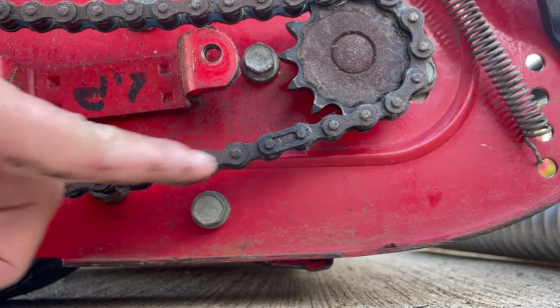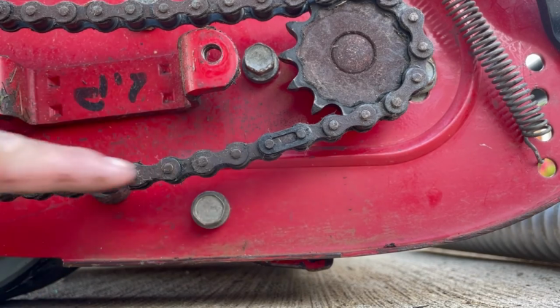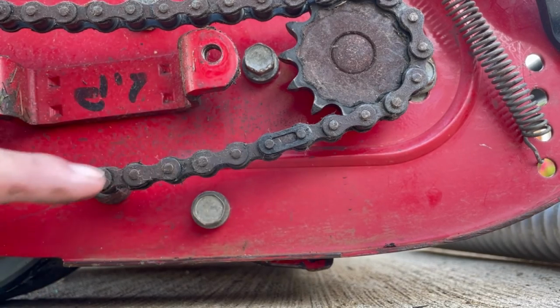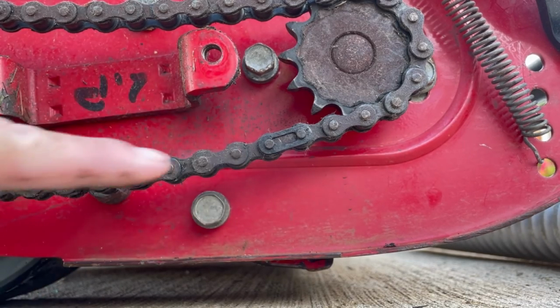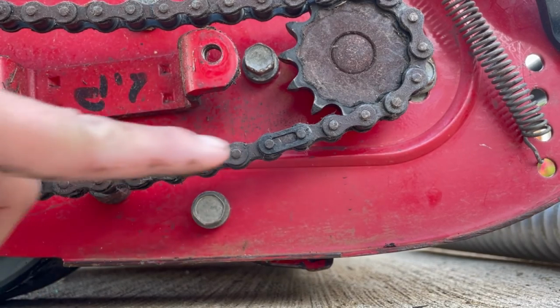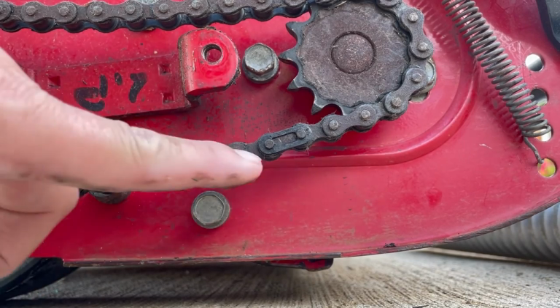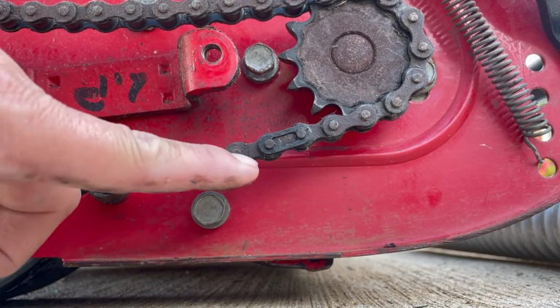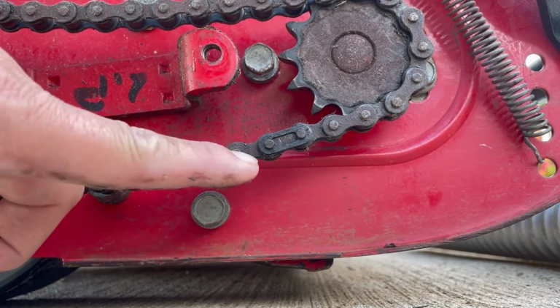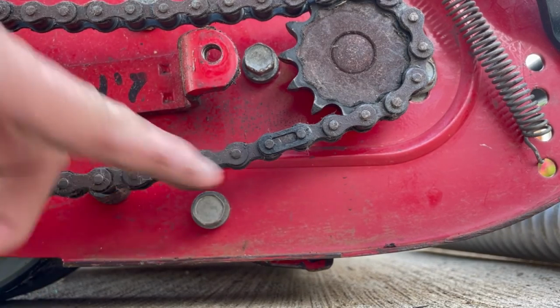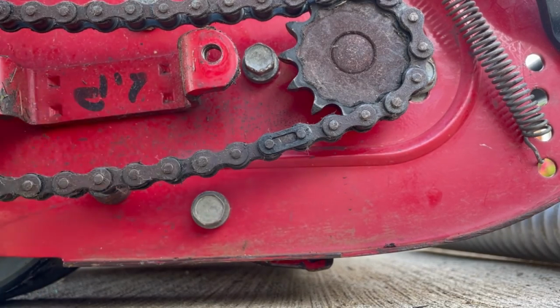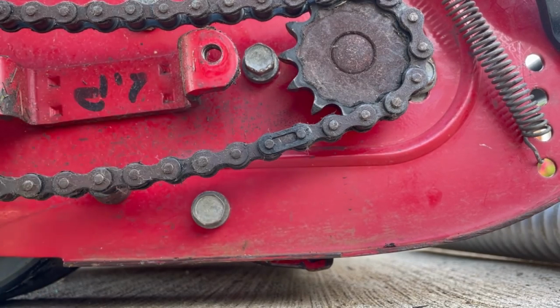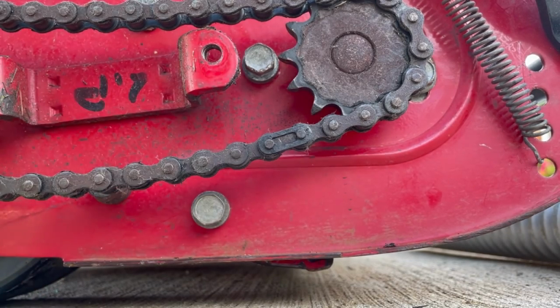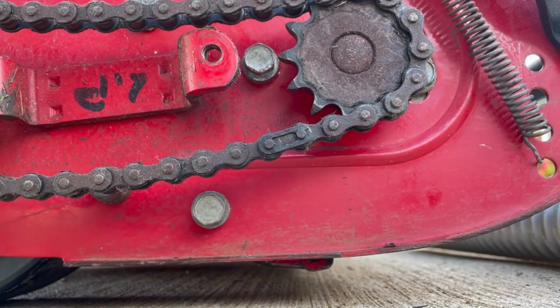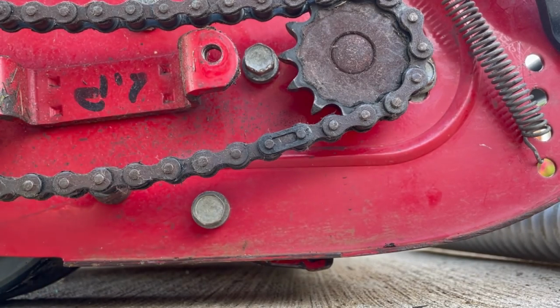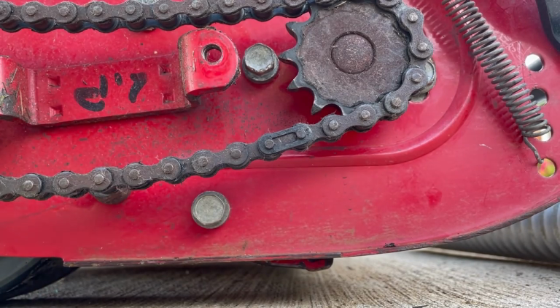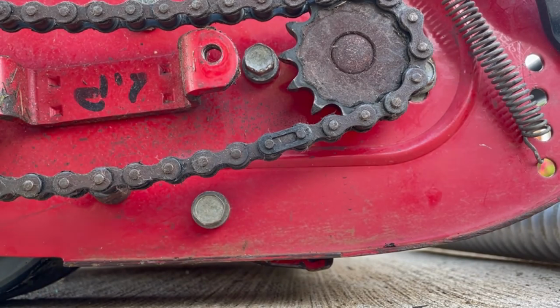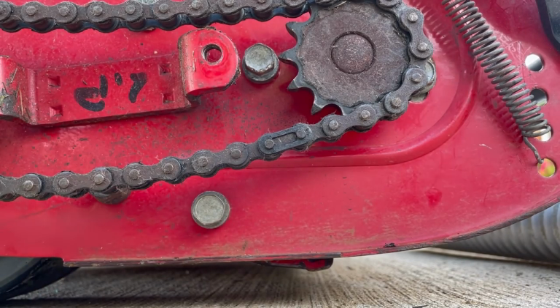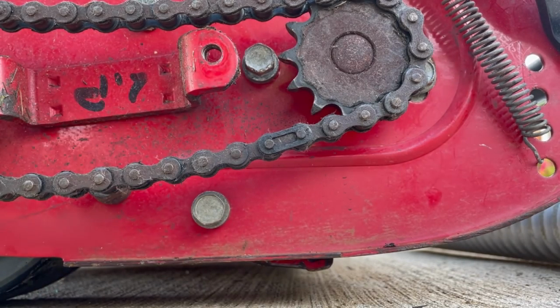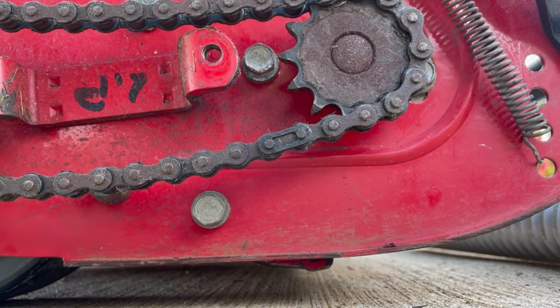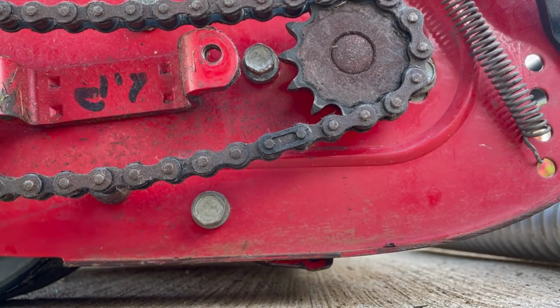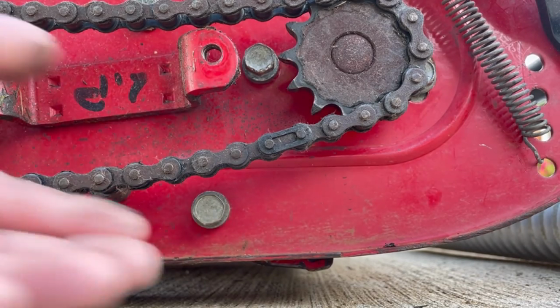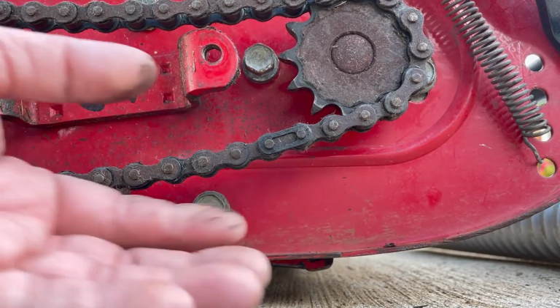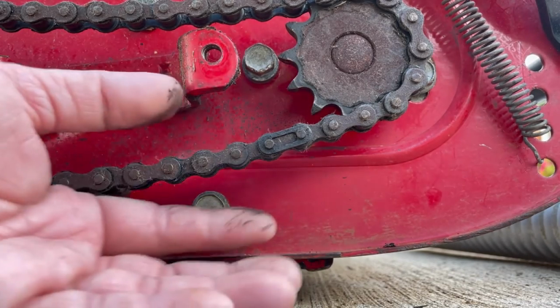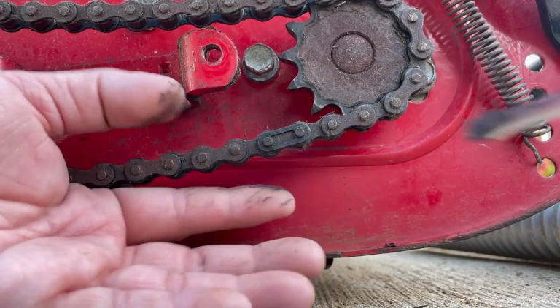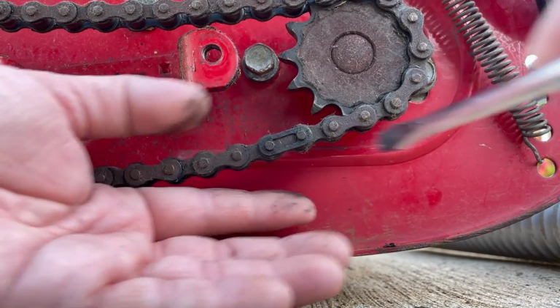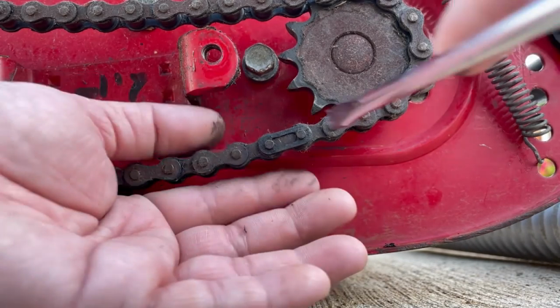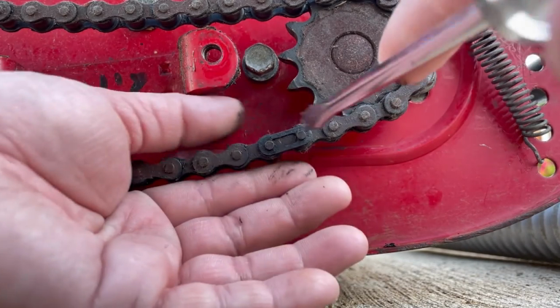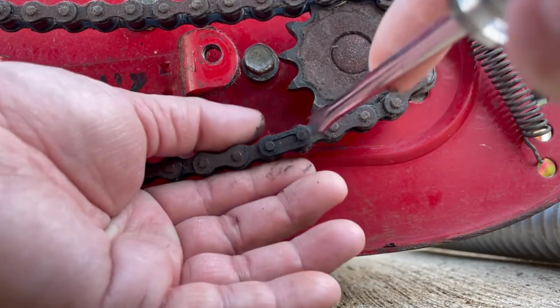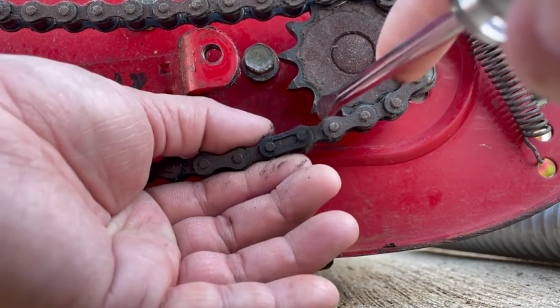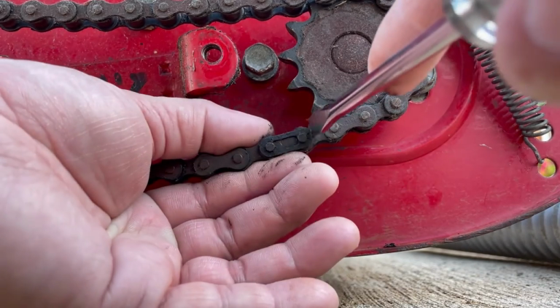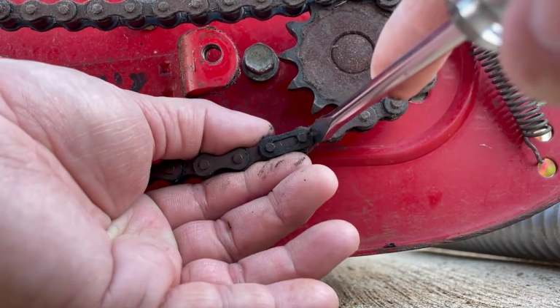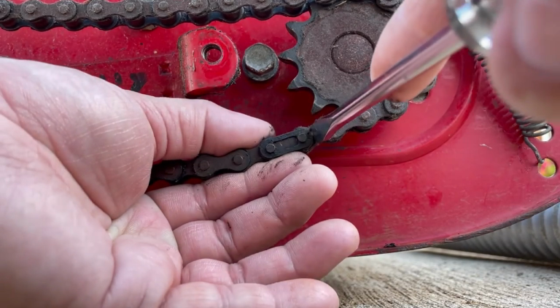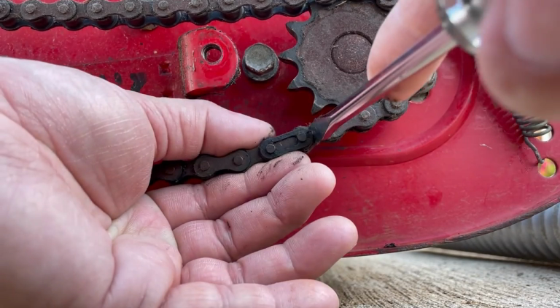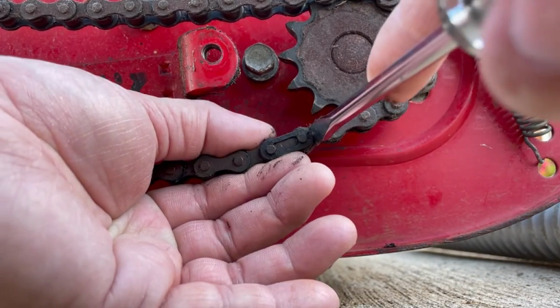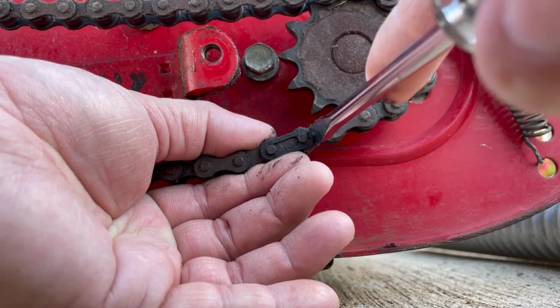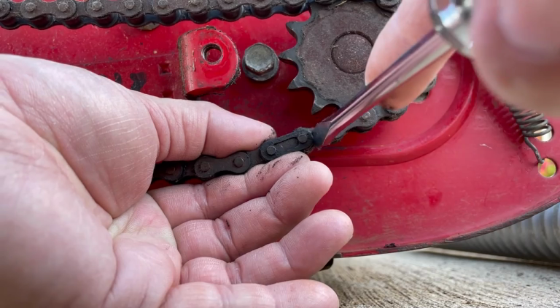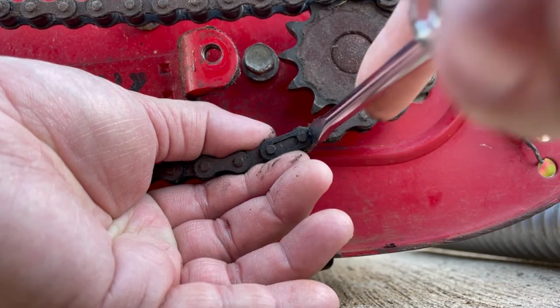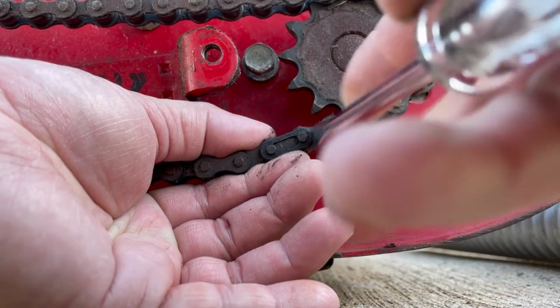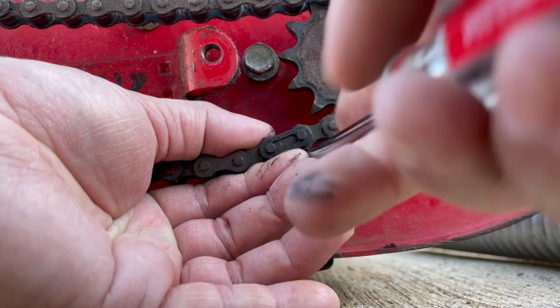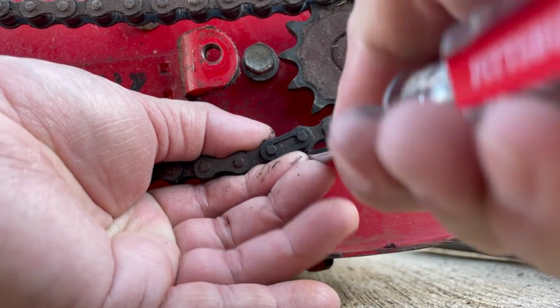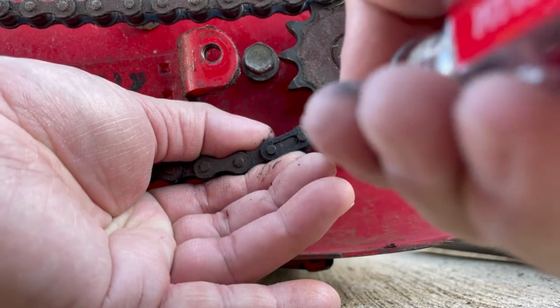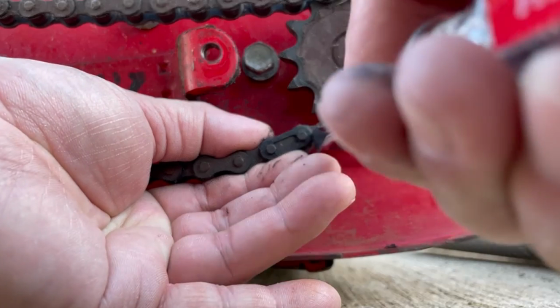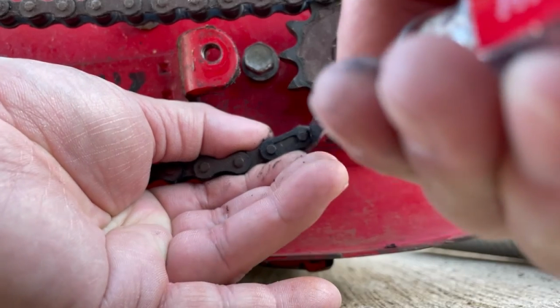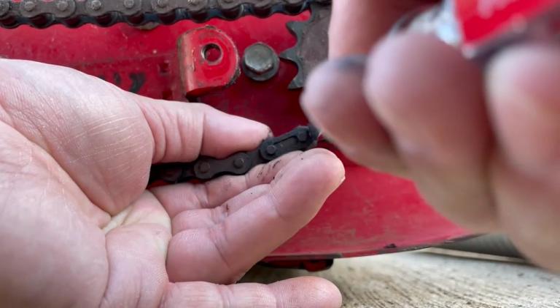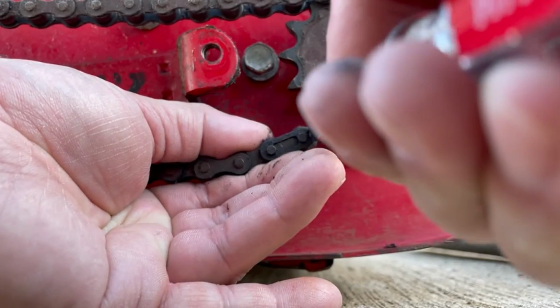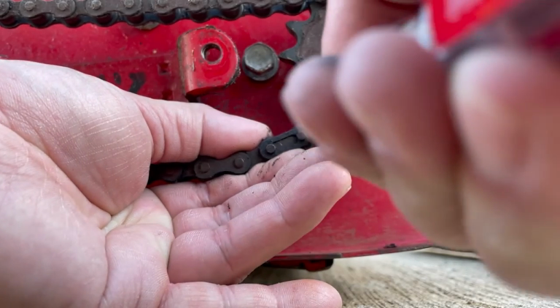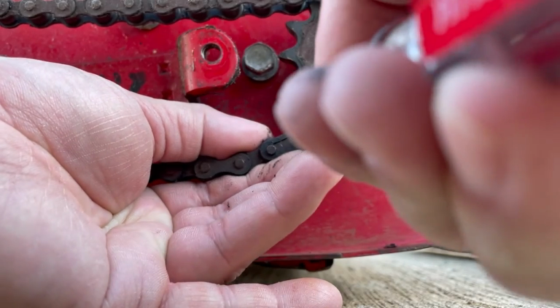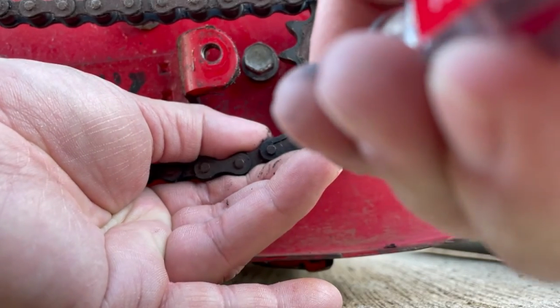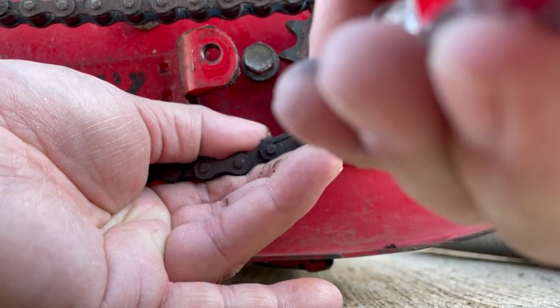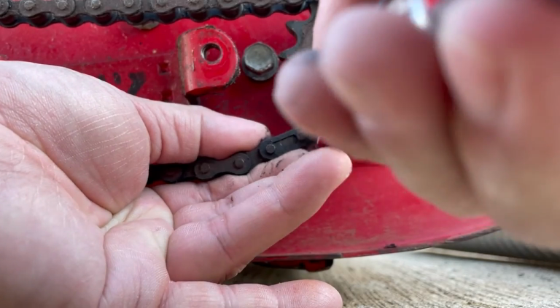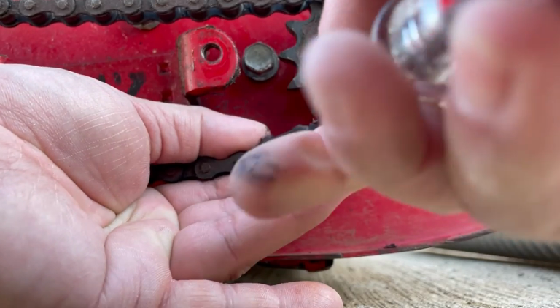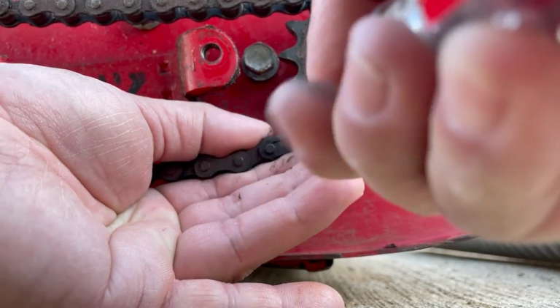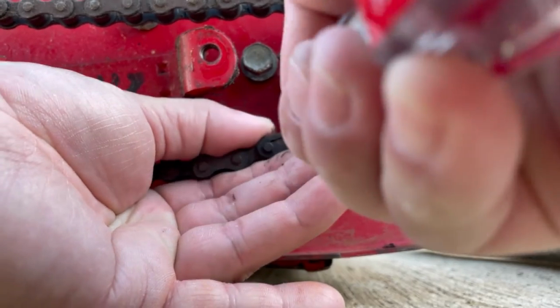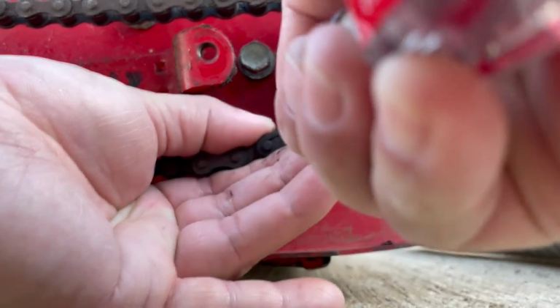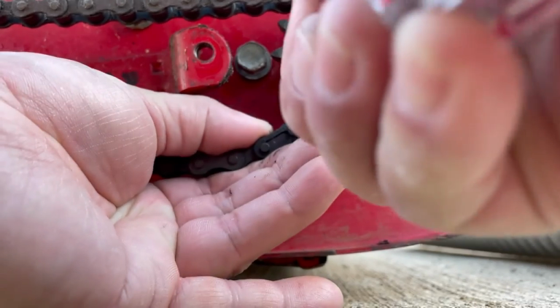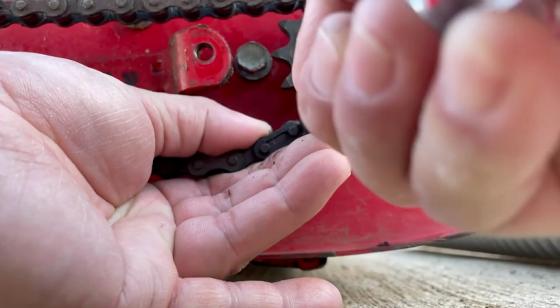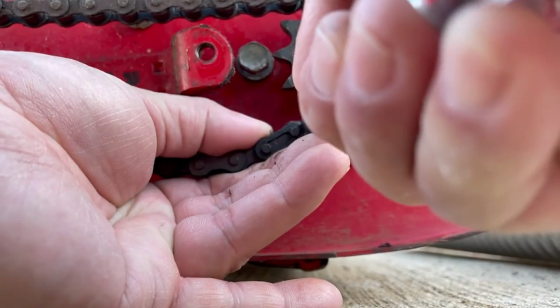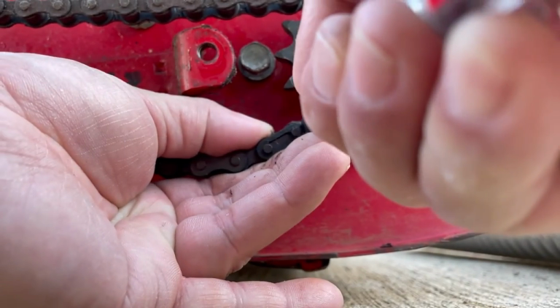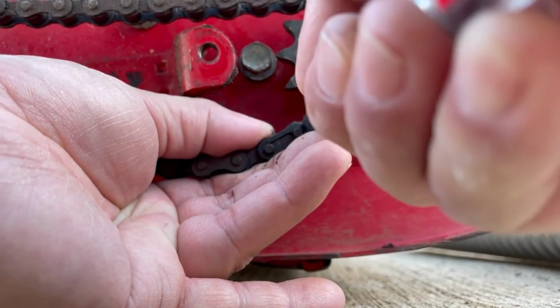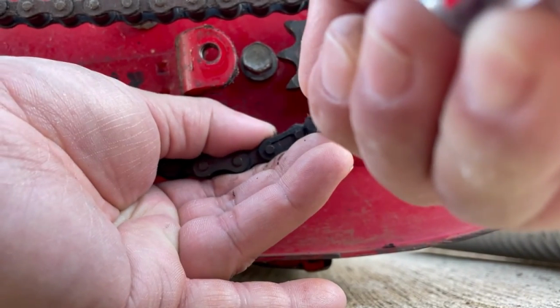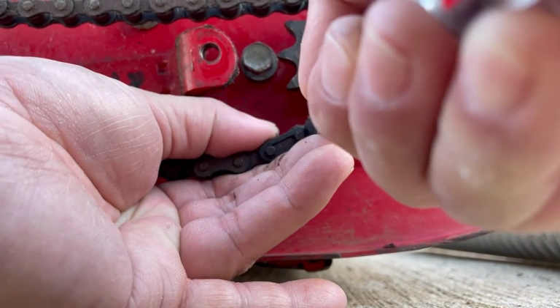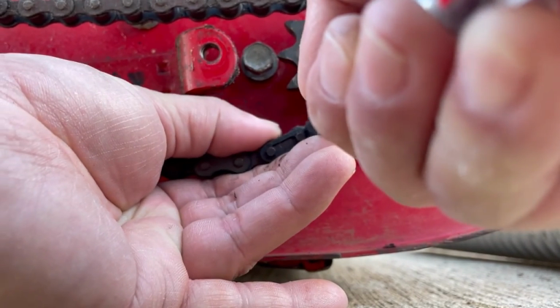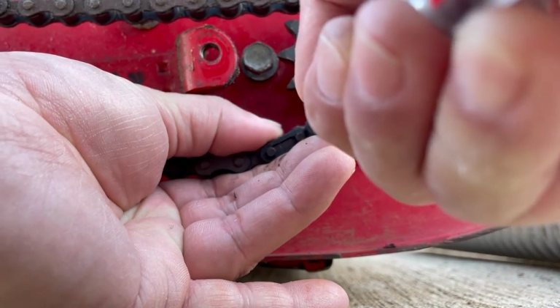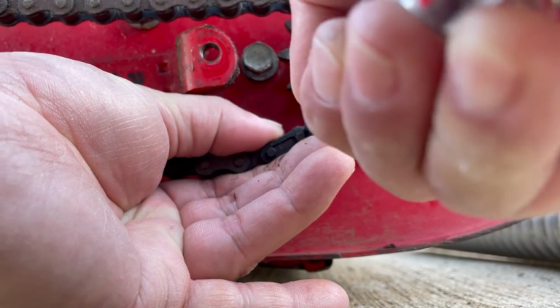To remove the chain, you'll first want to locate the master link. You'll want to remove the retaining clip and remove the chain from the mower.